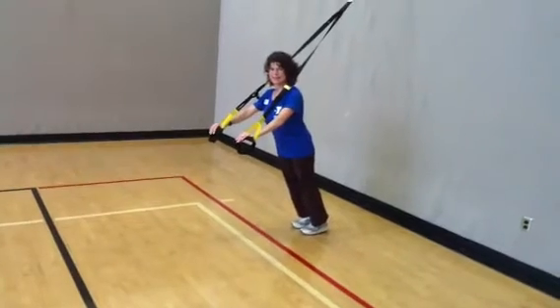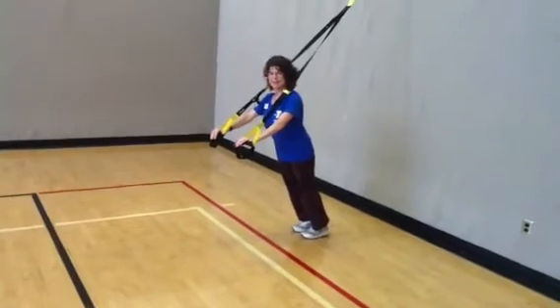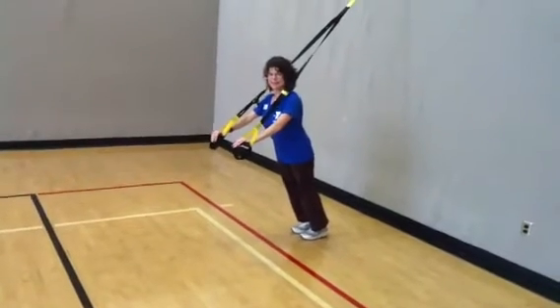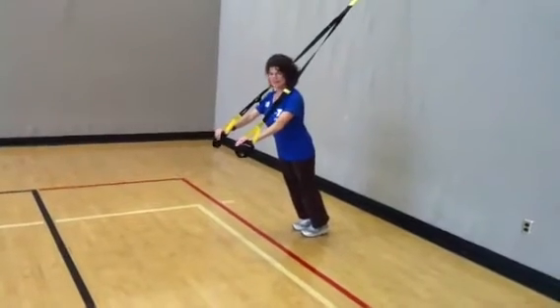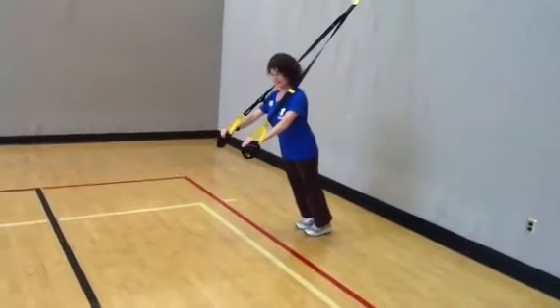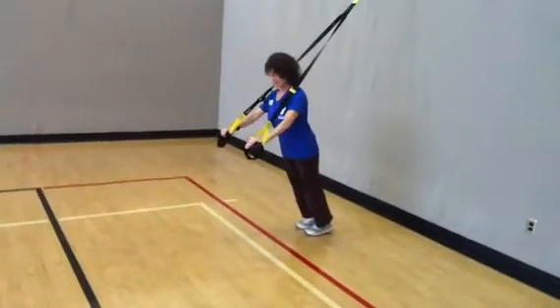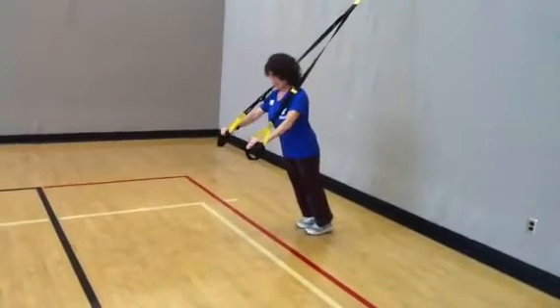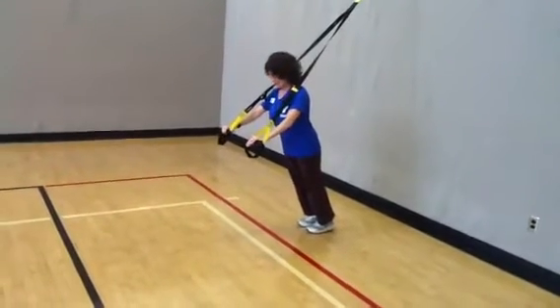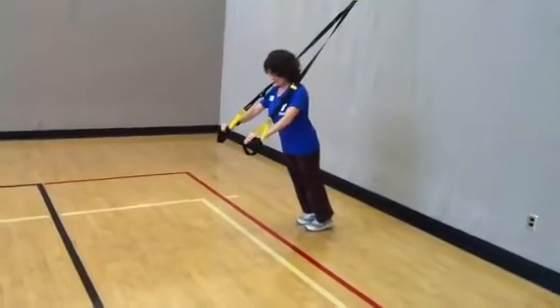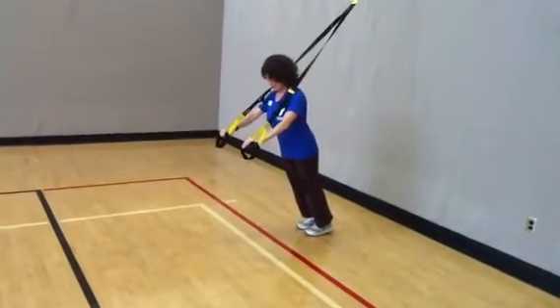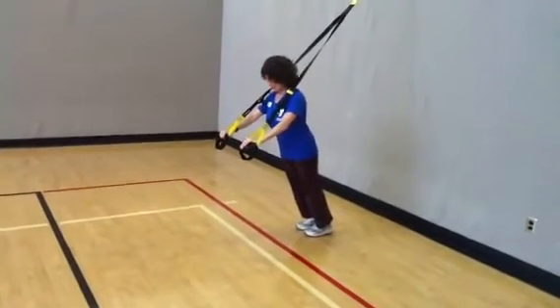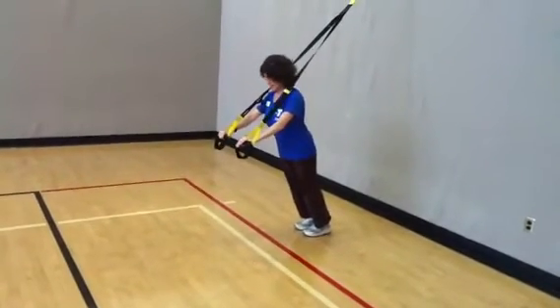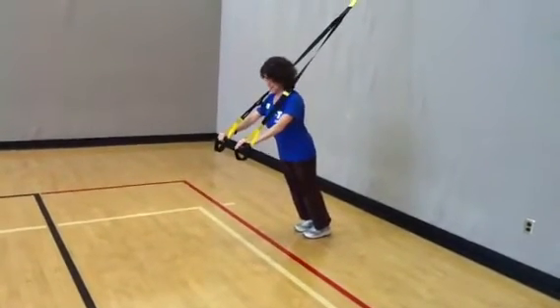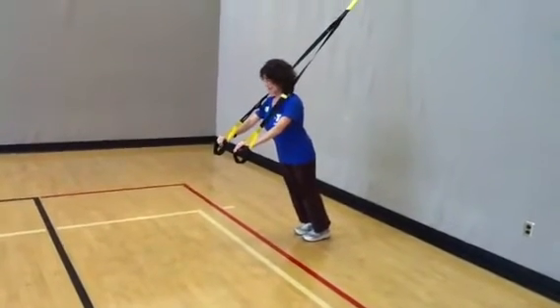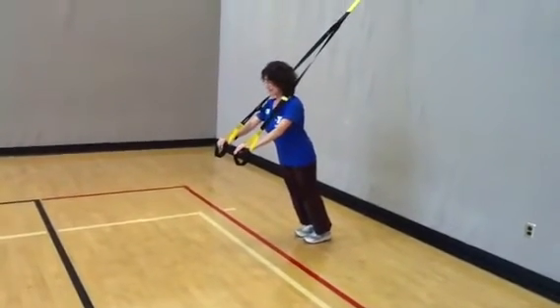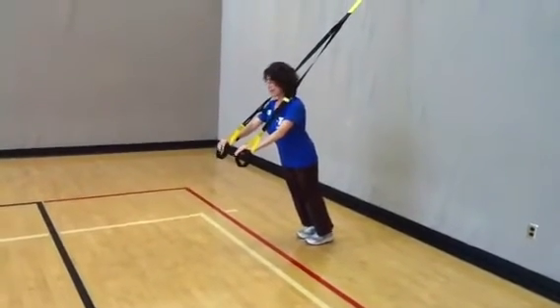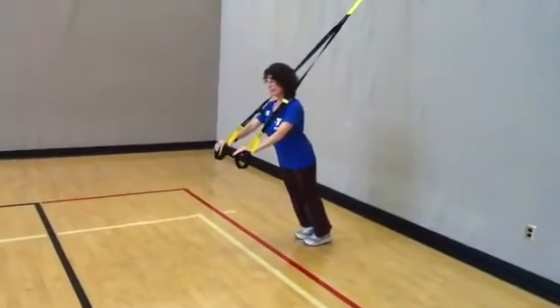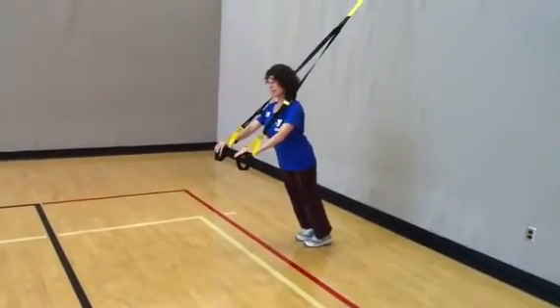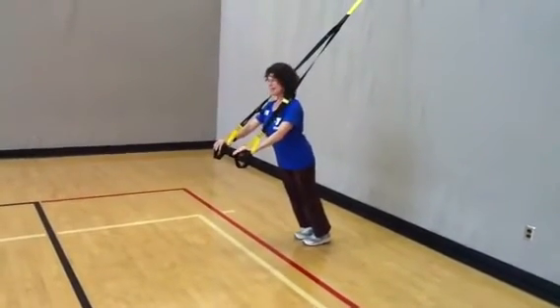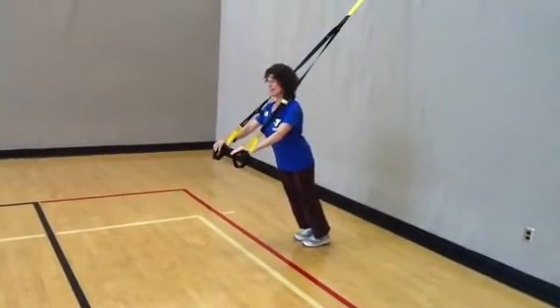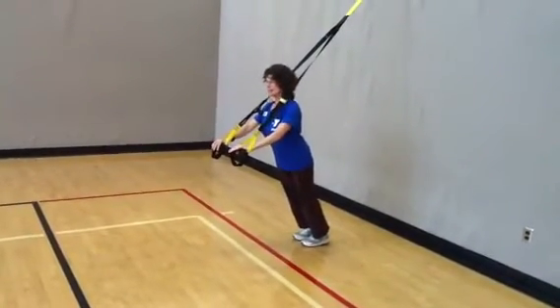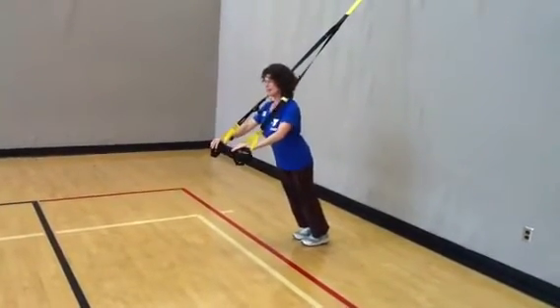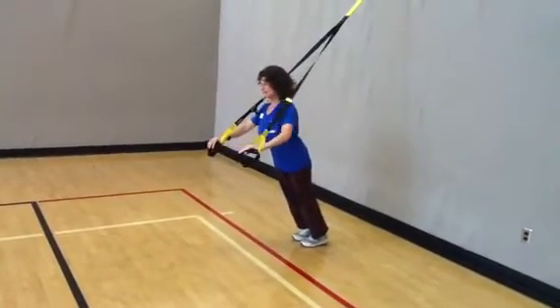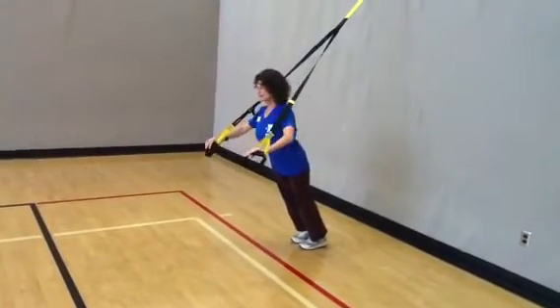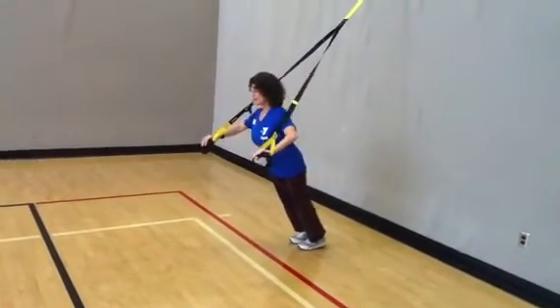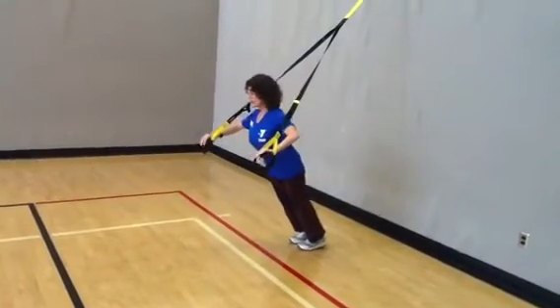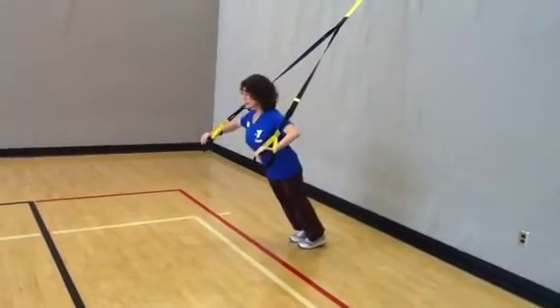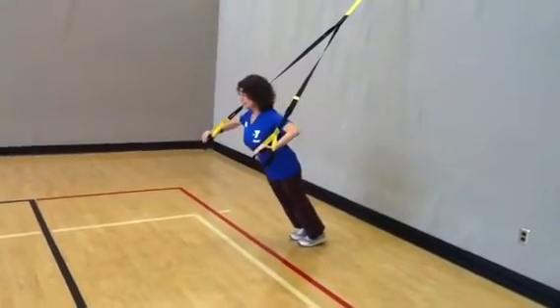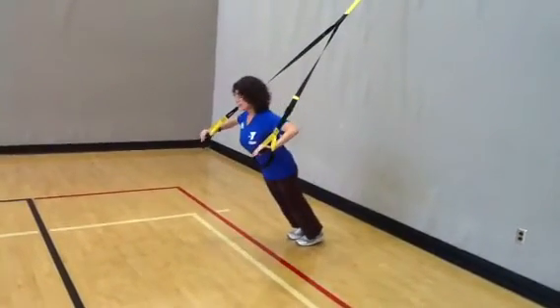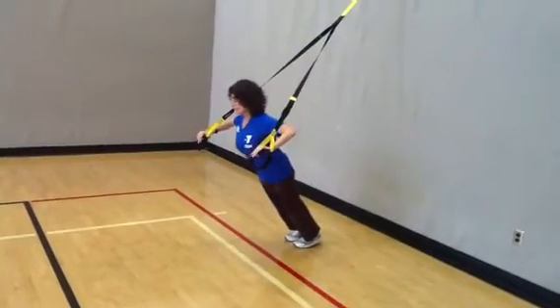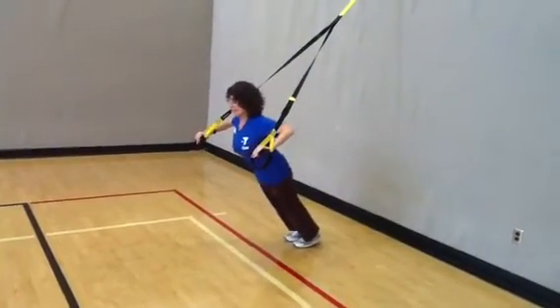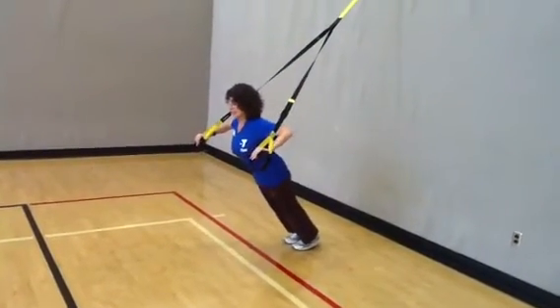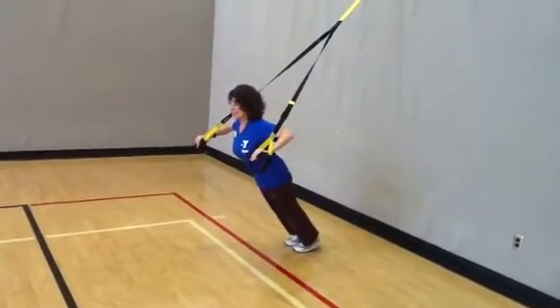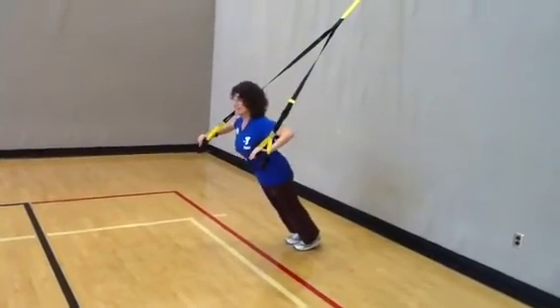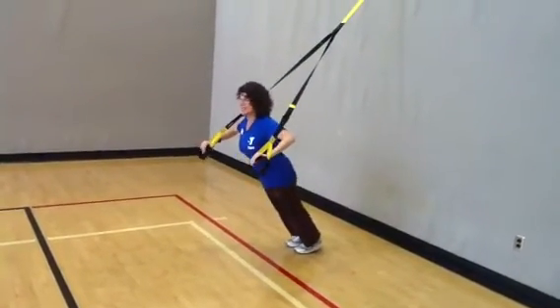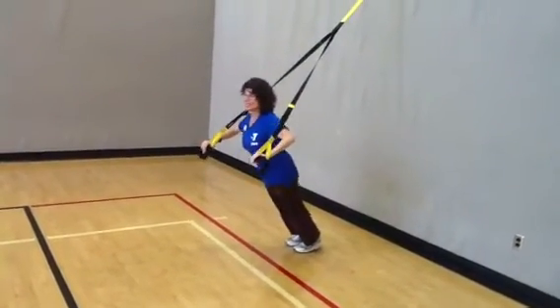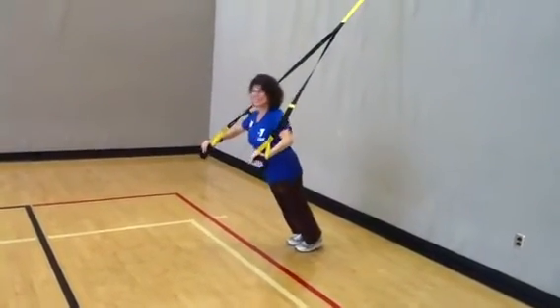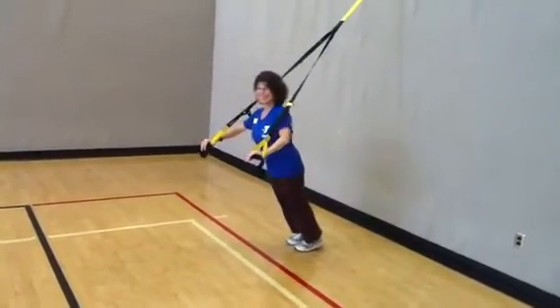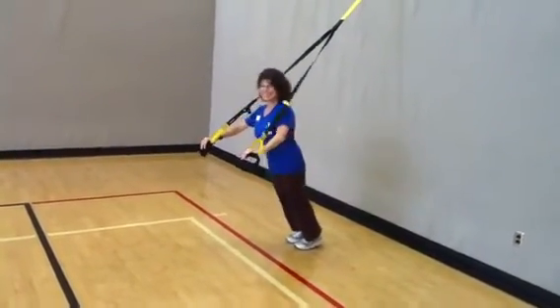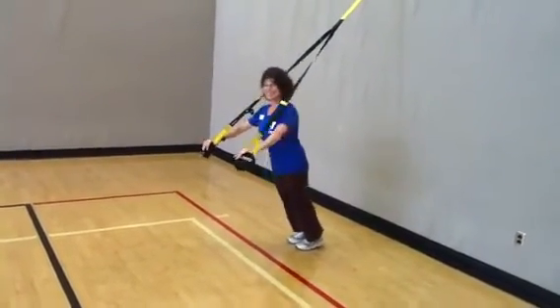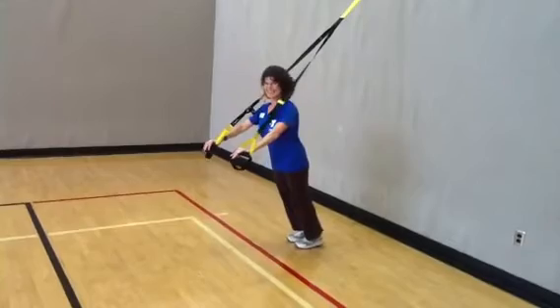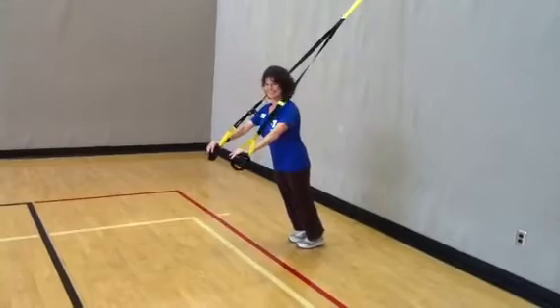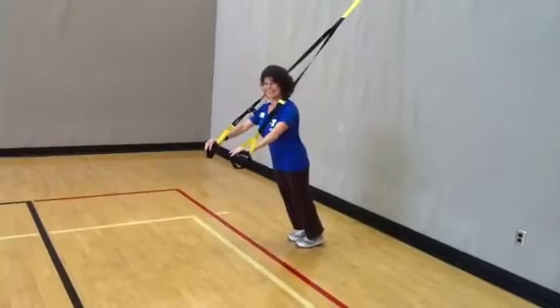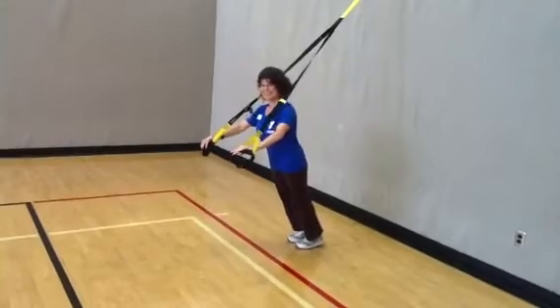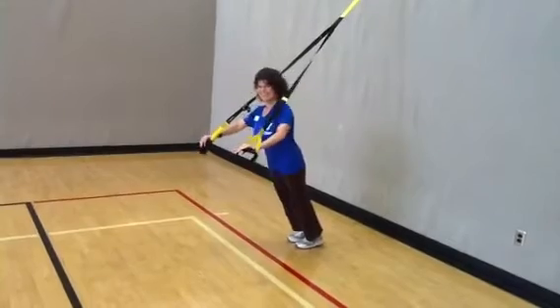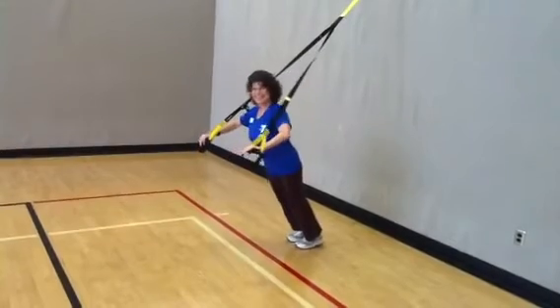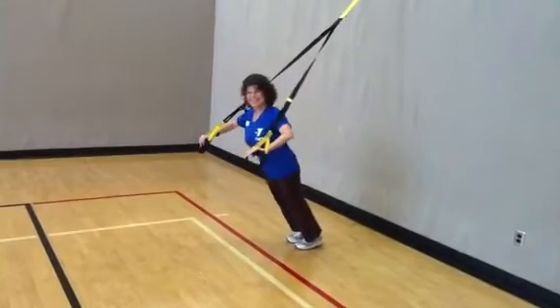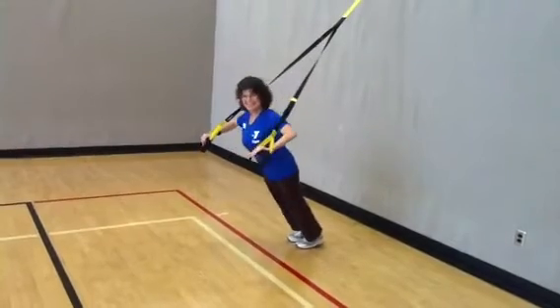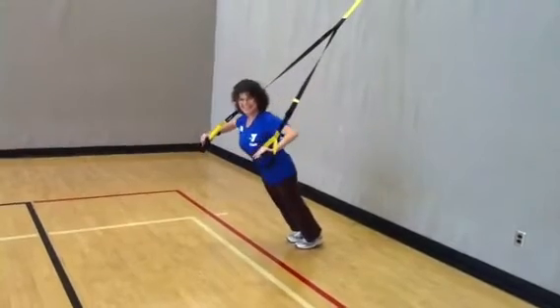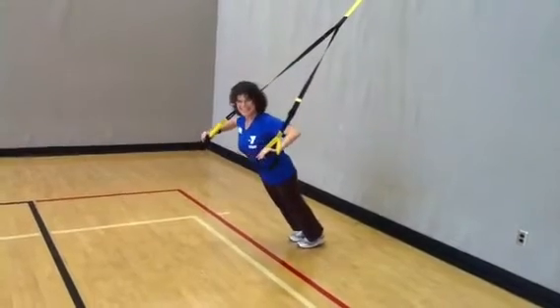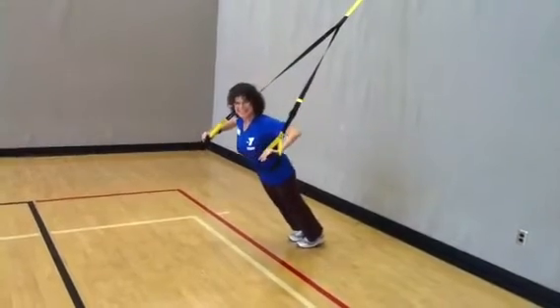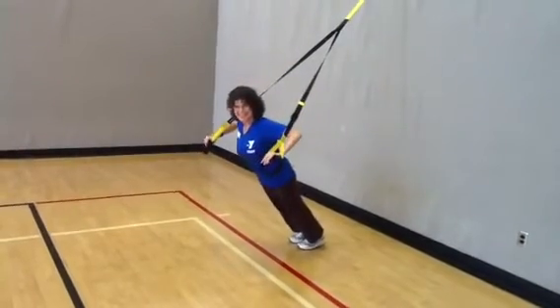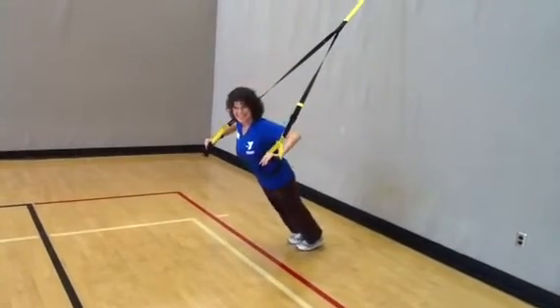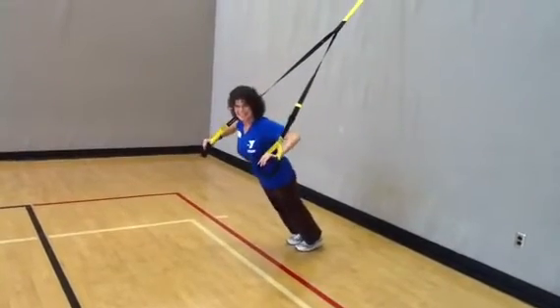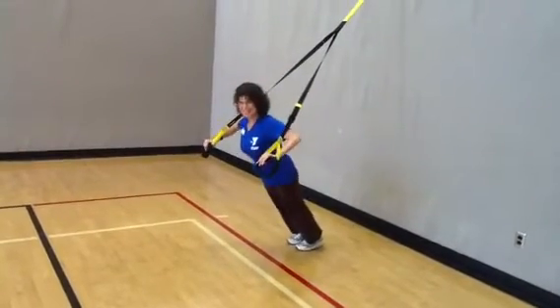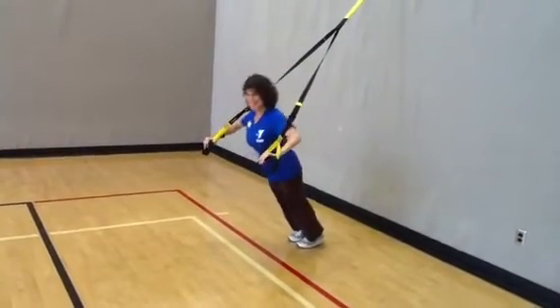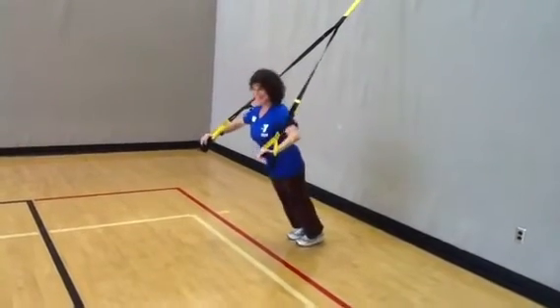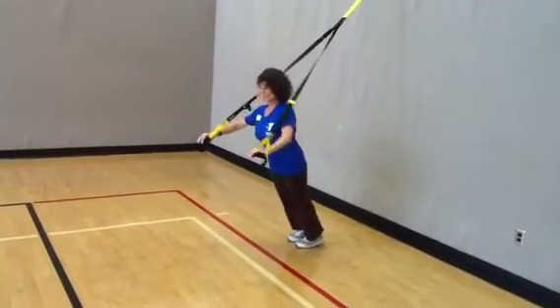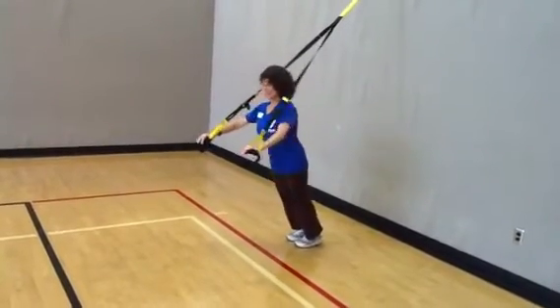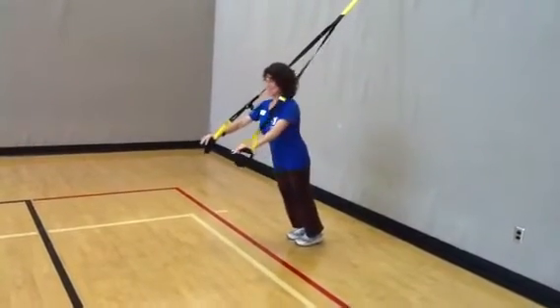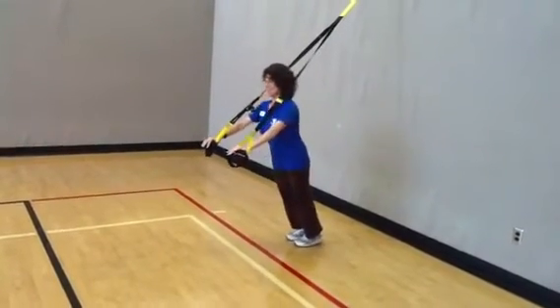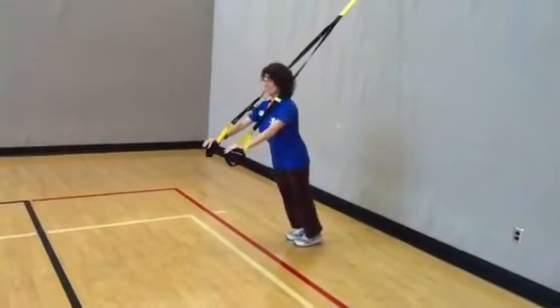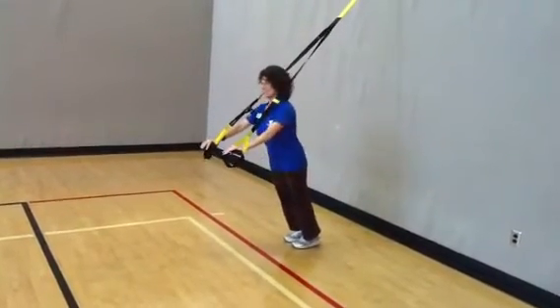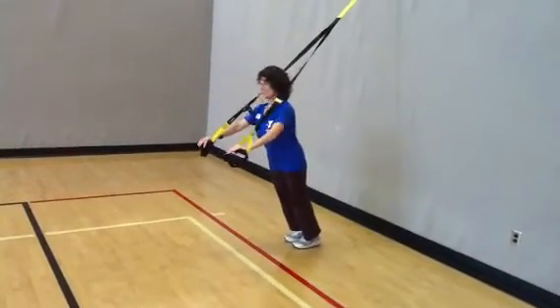Hi, my name is Trin and I'm with the El Camino YMCA. Today we have Victoria demonstrating a chest press on the T-Rex suspension trainer.